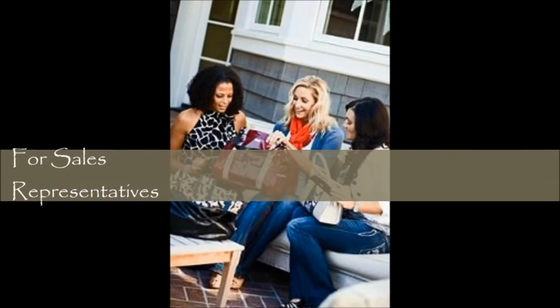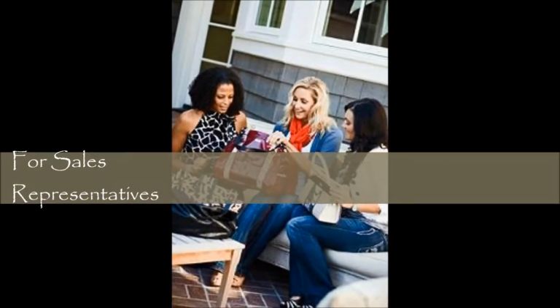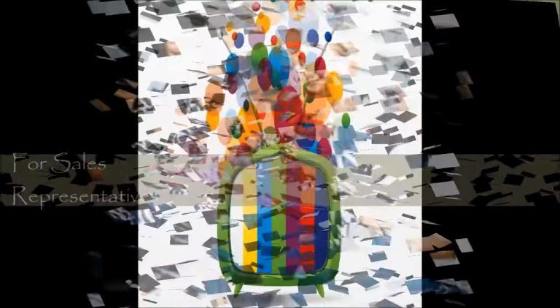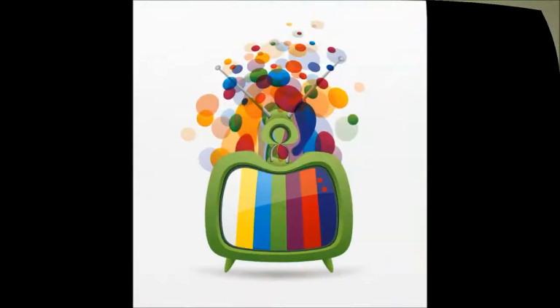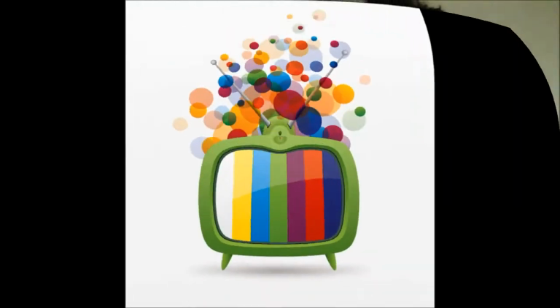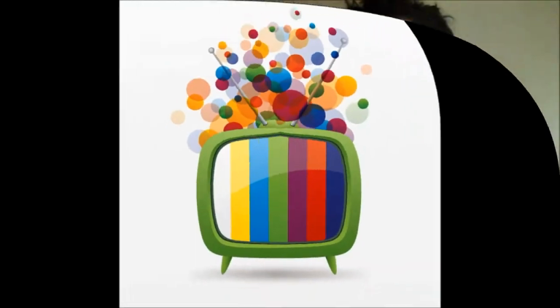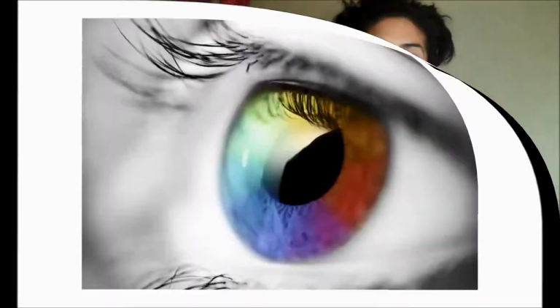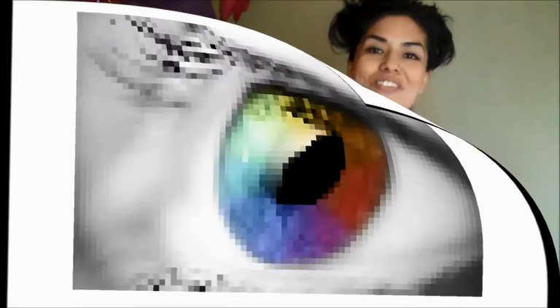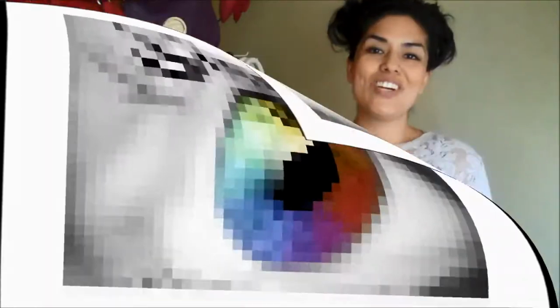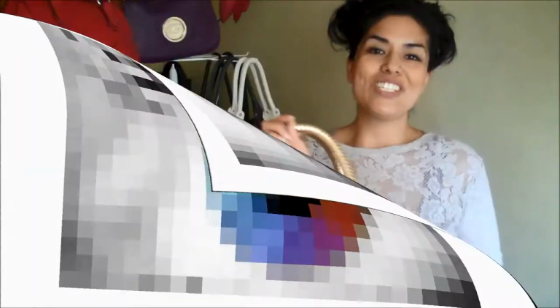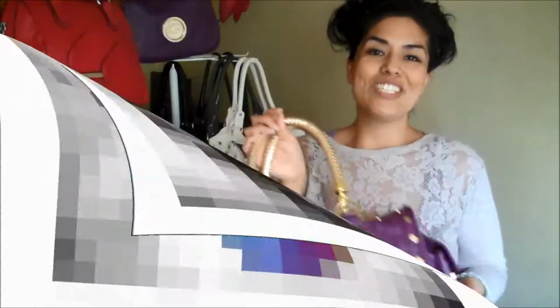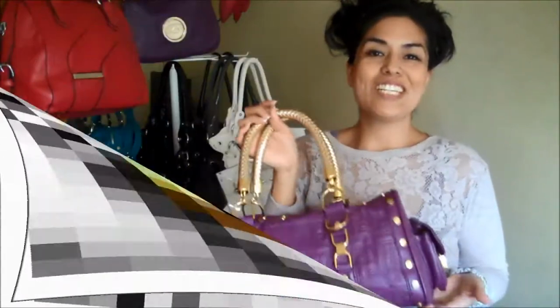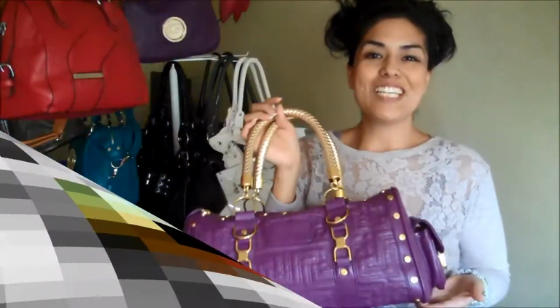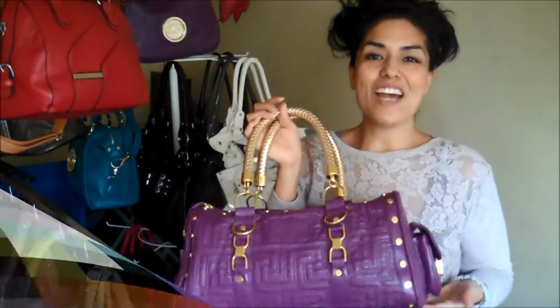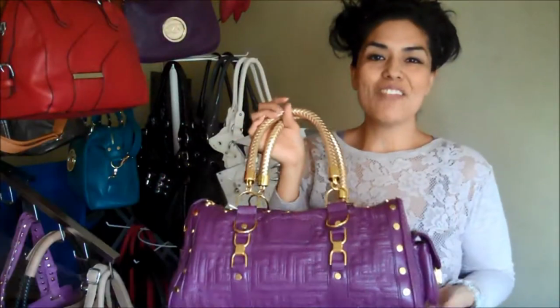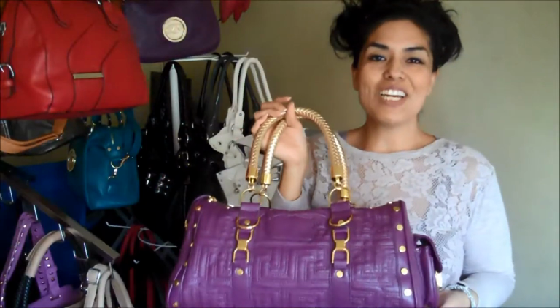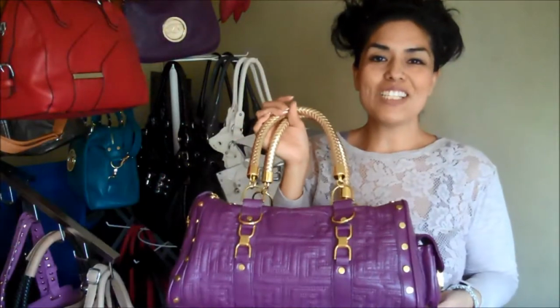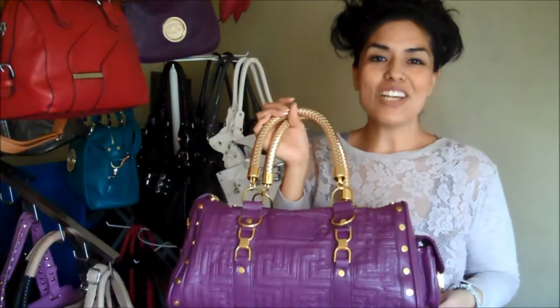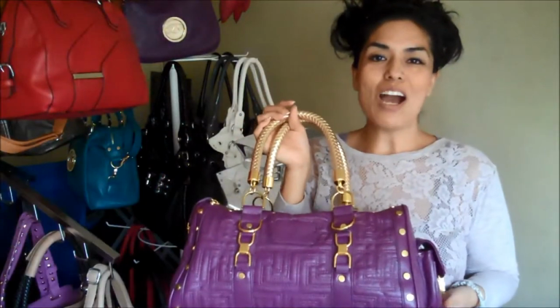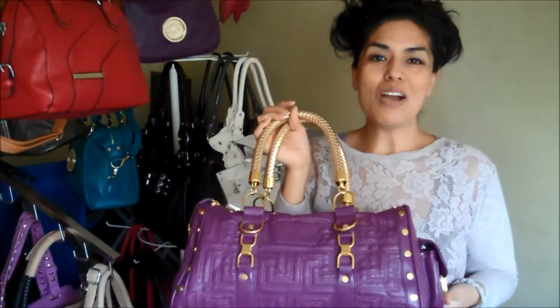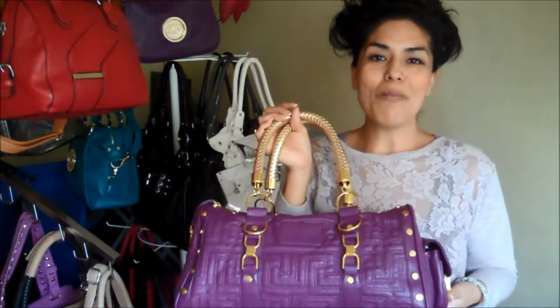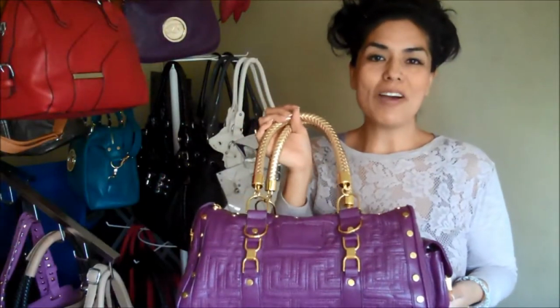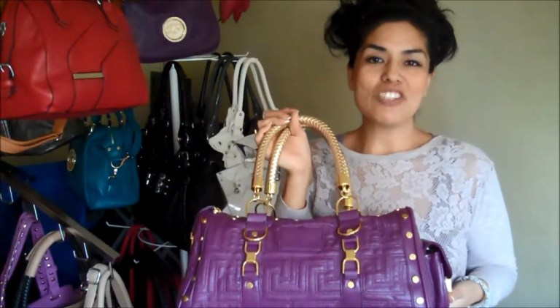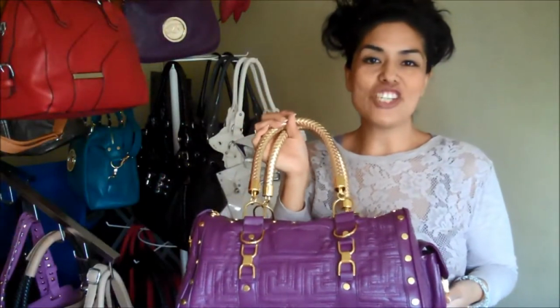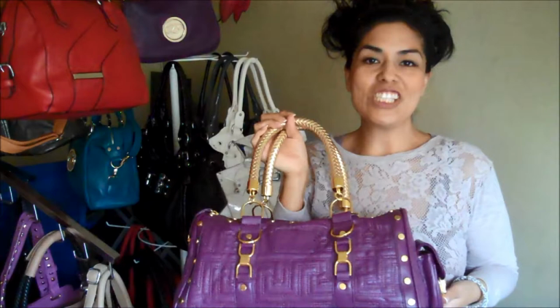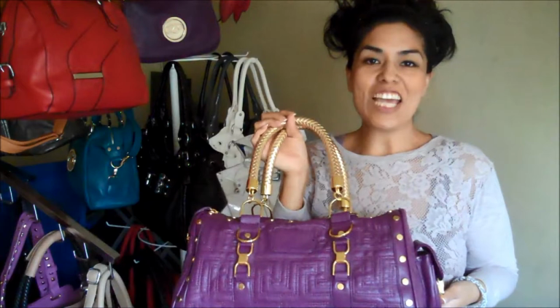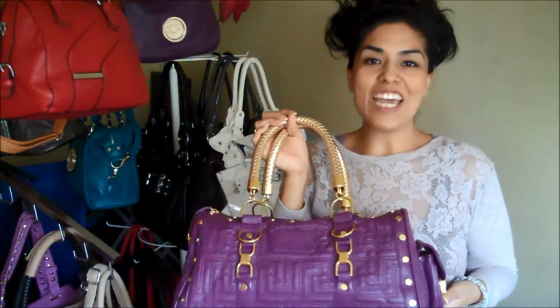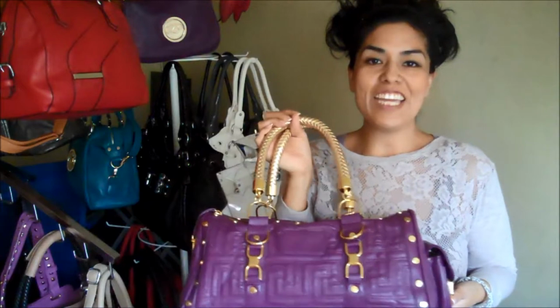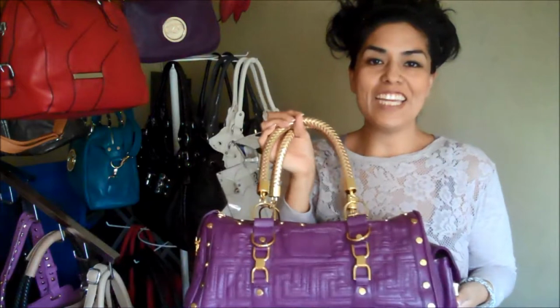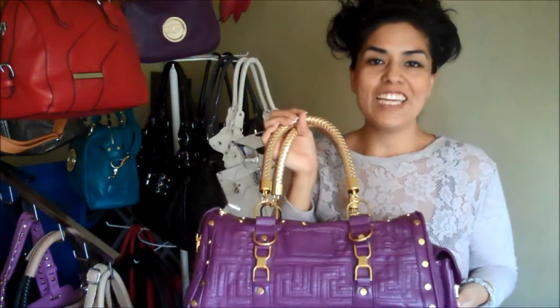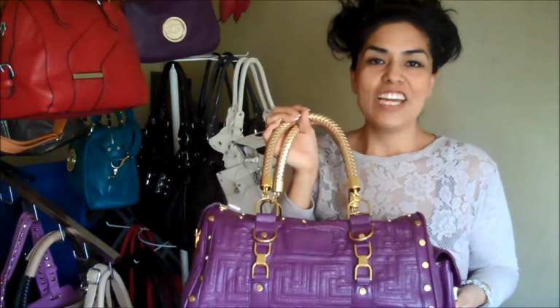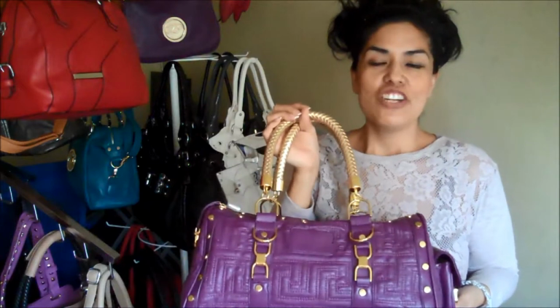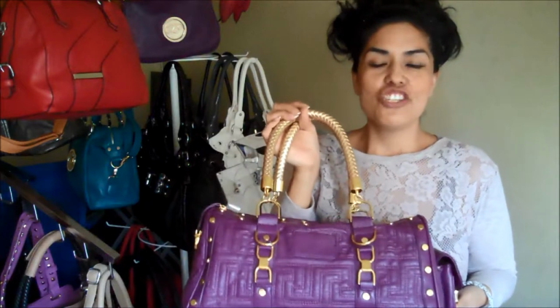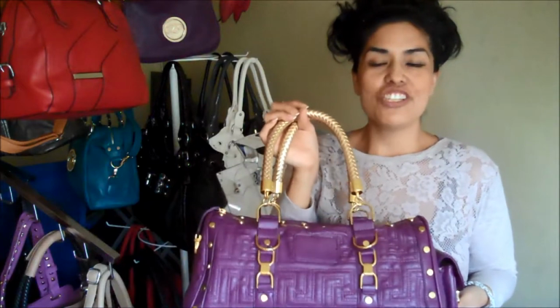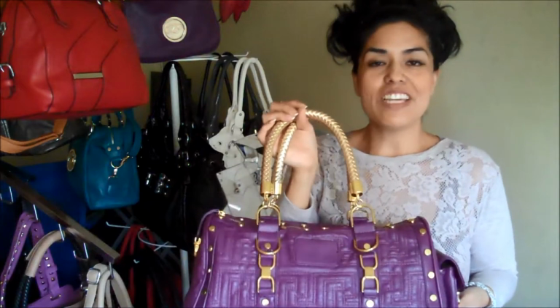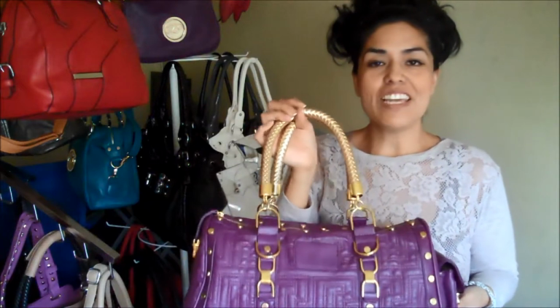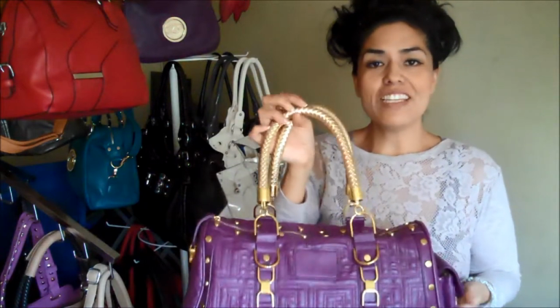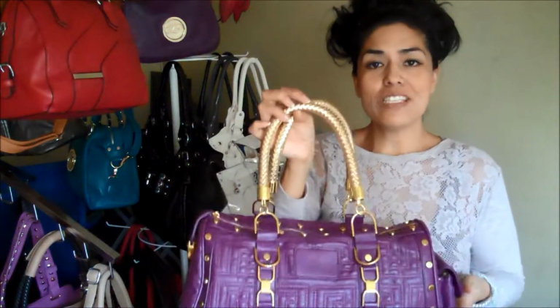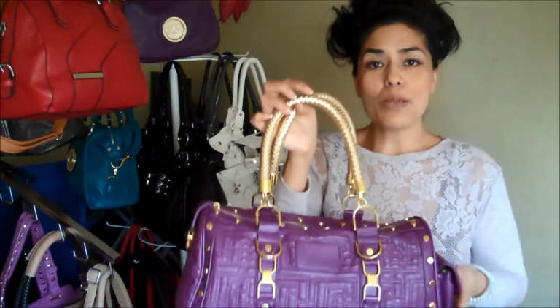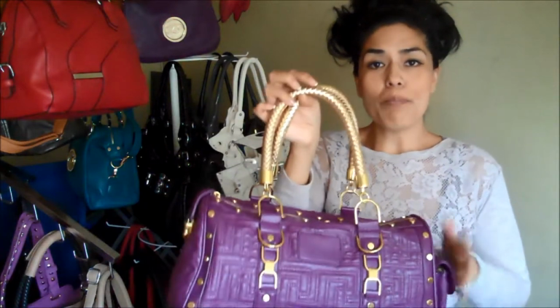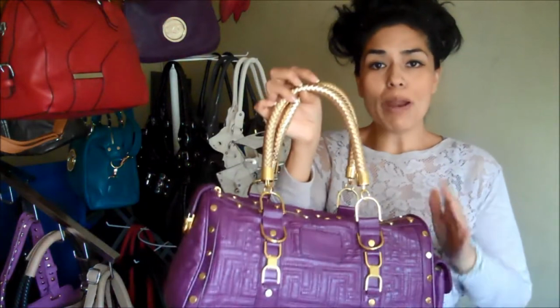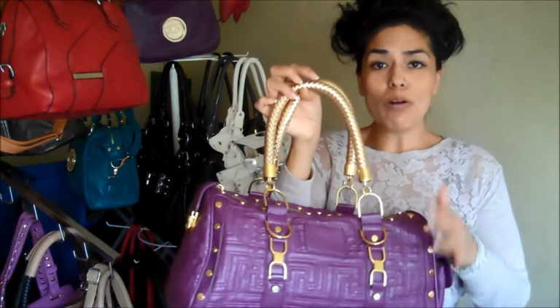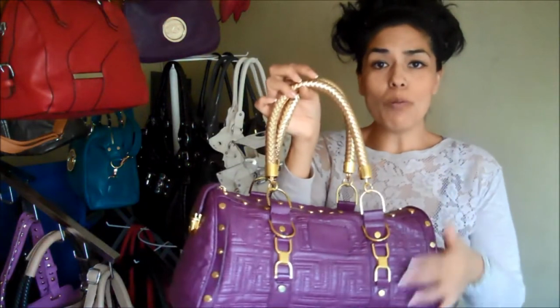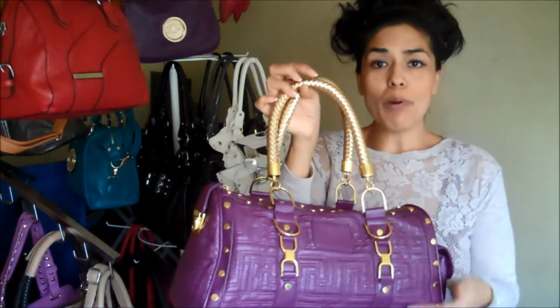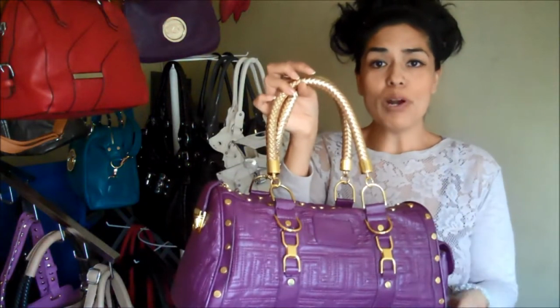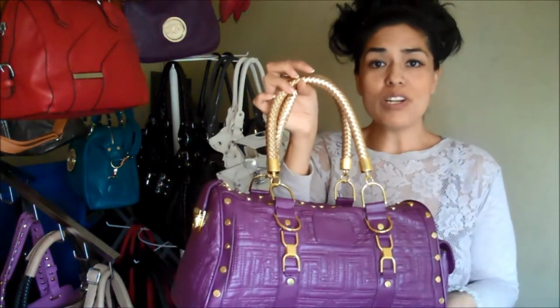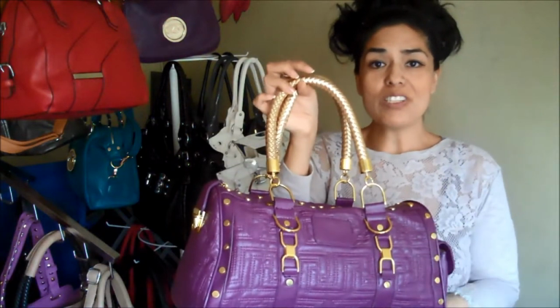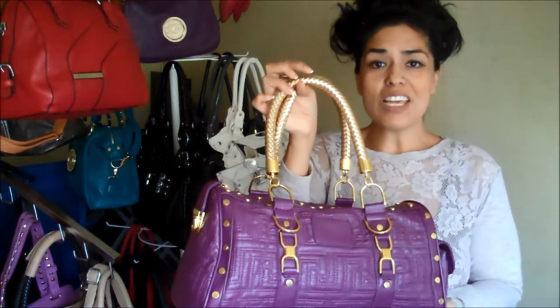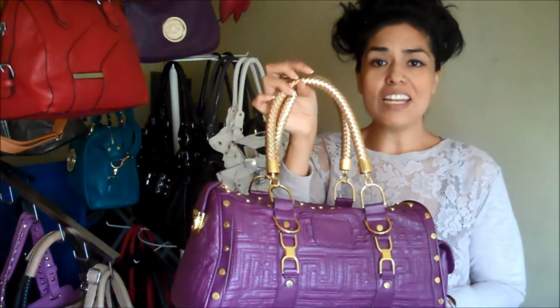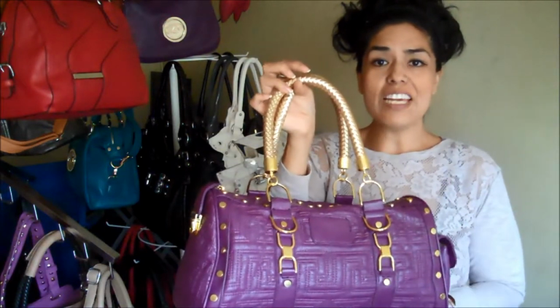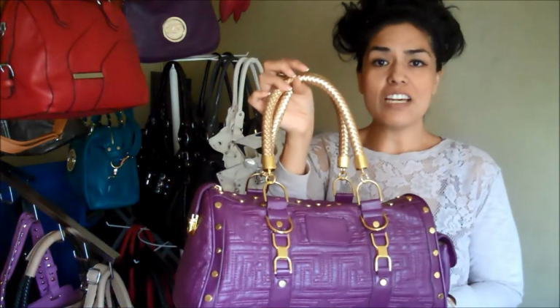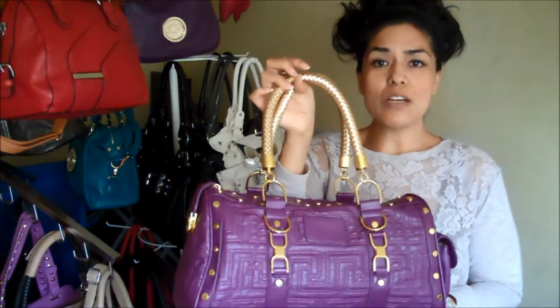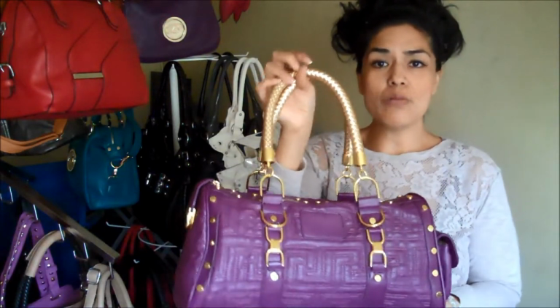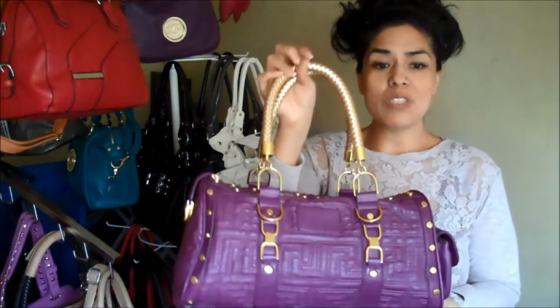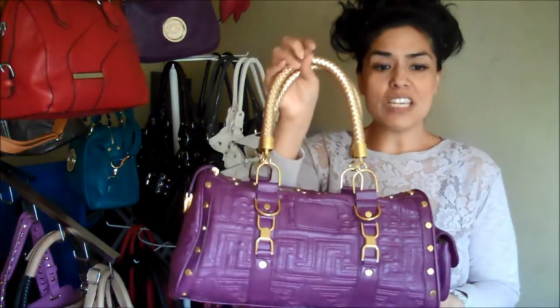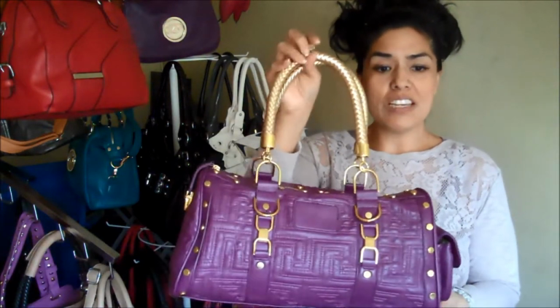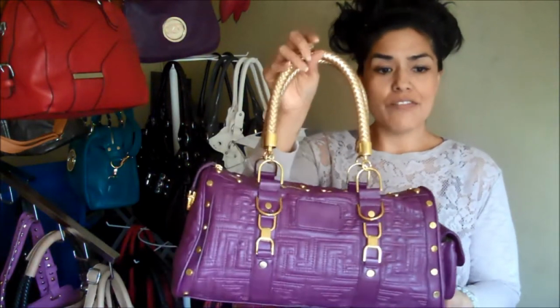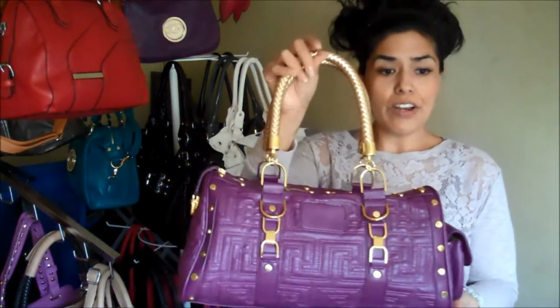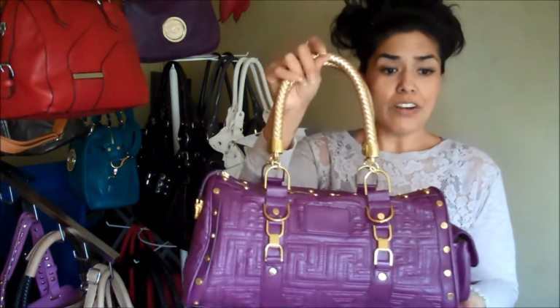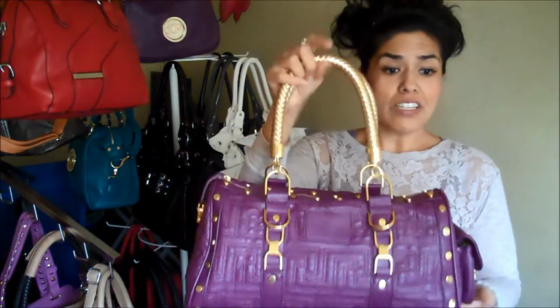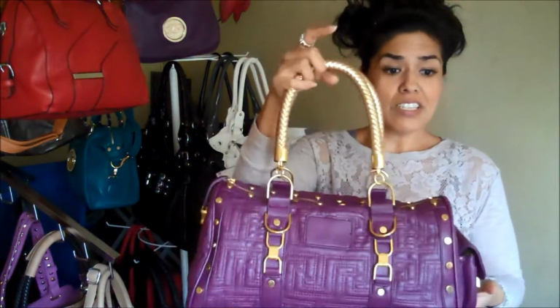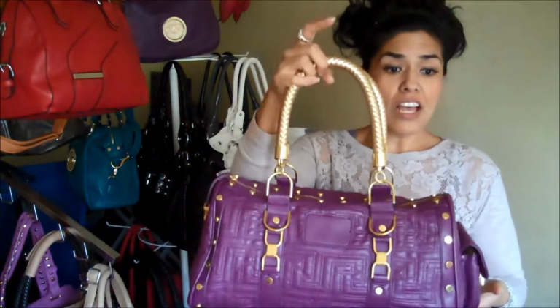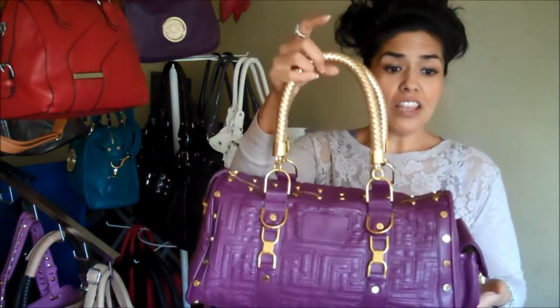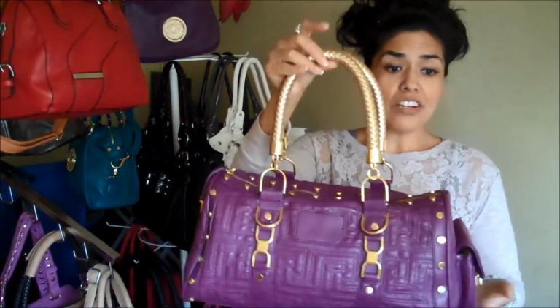Hi everyone, today I'm going to talk about Jundee. Jundee is a barrel purse and it comes in various colors.